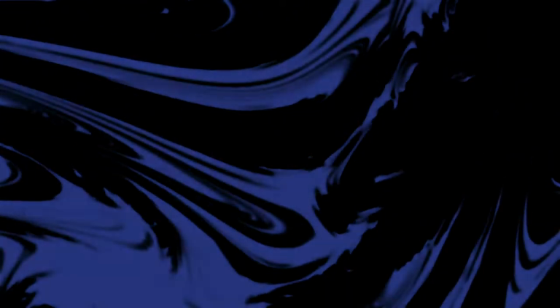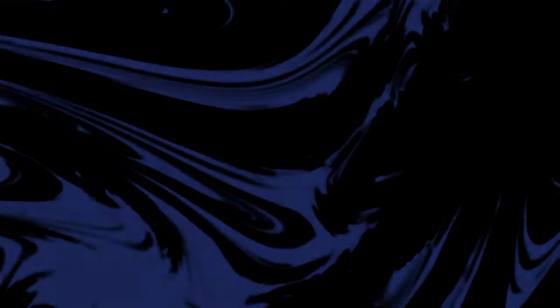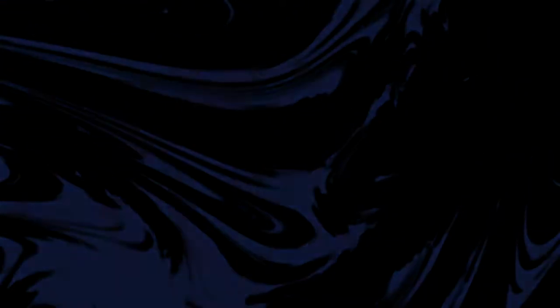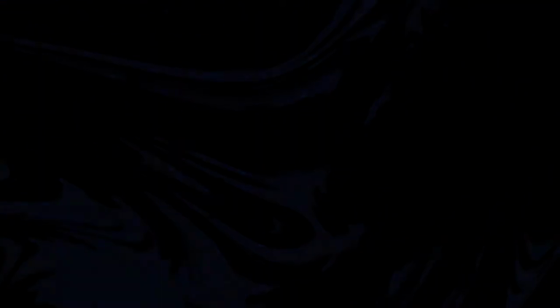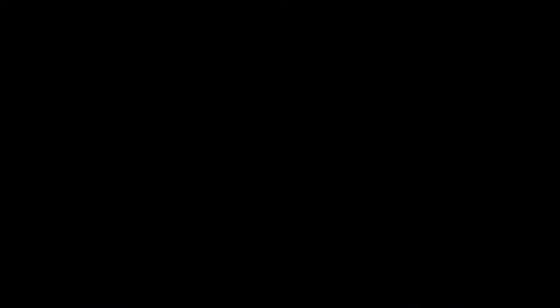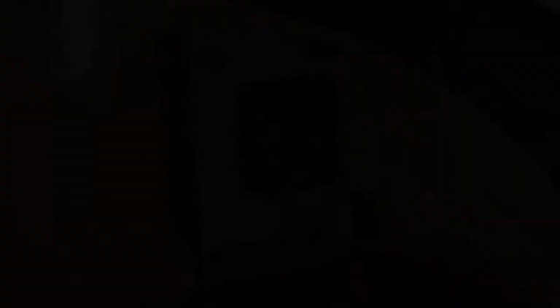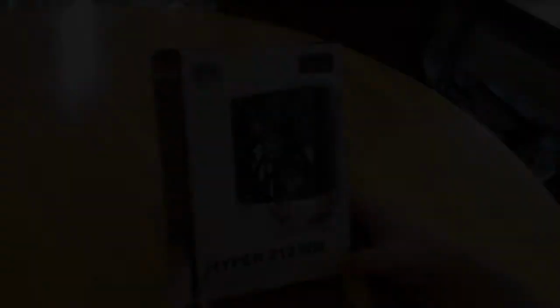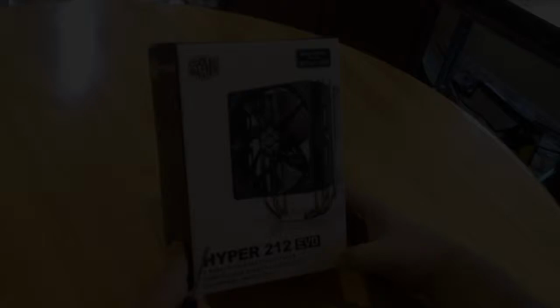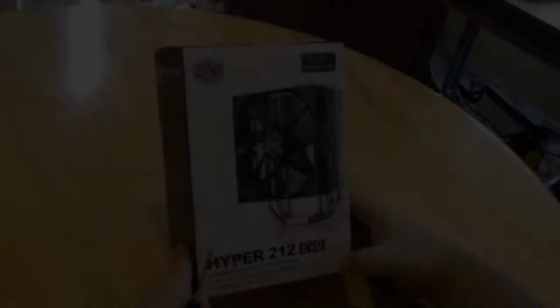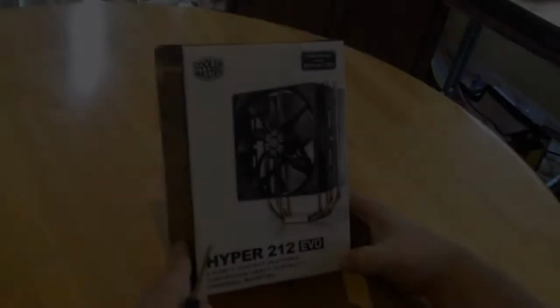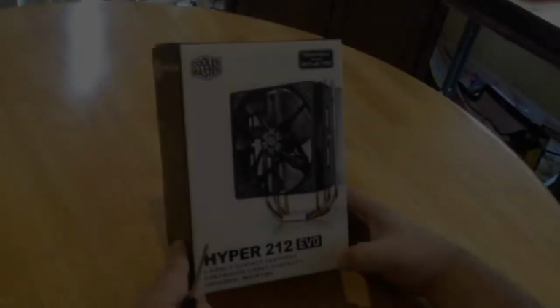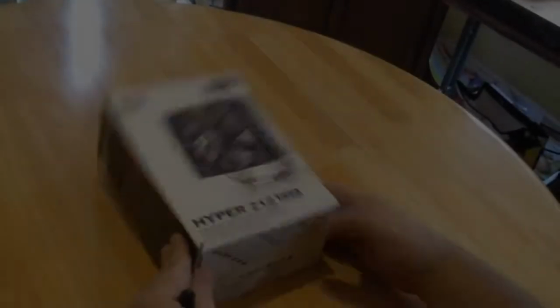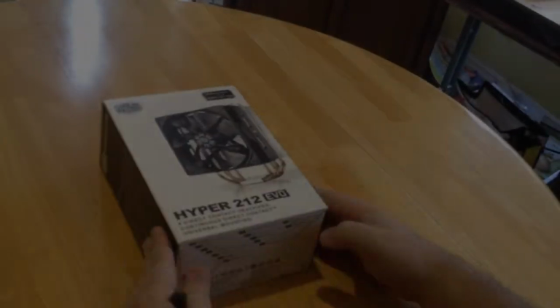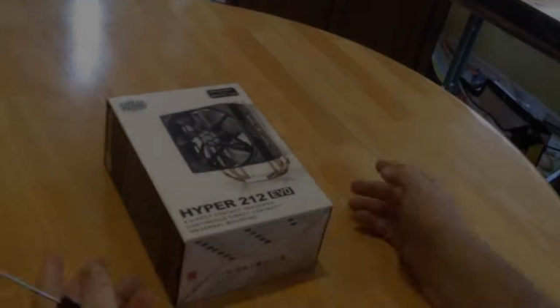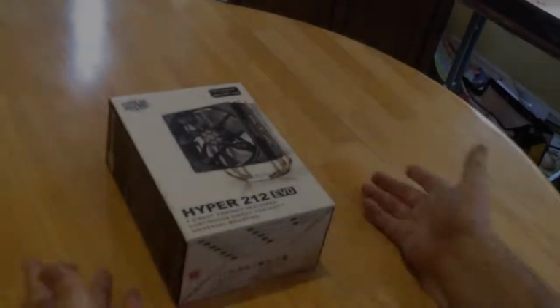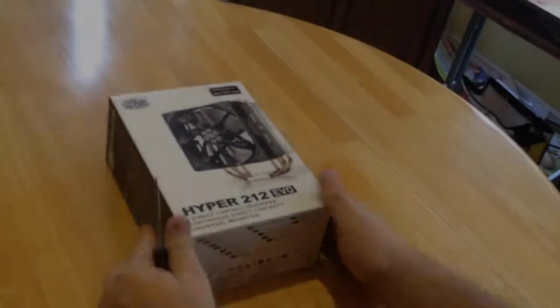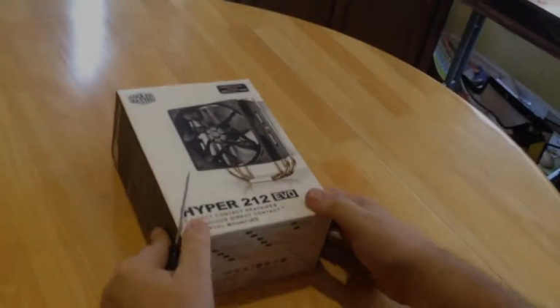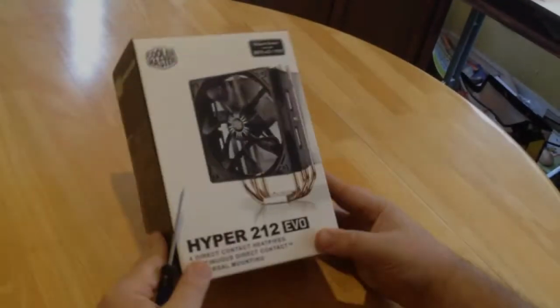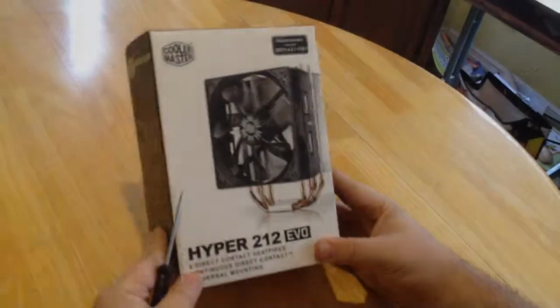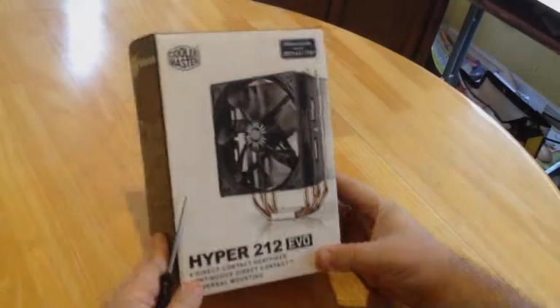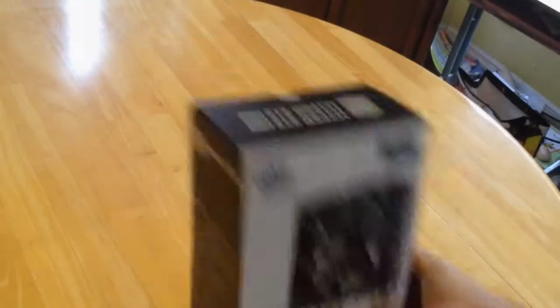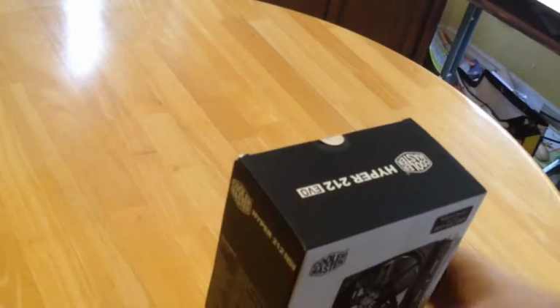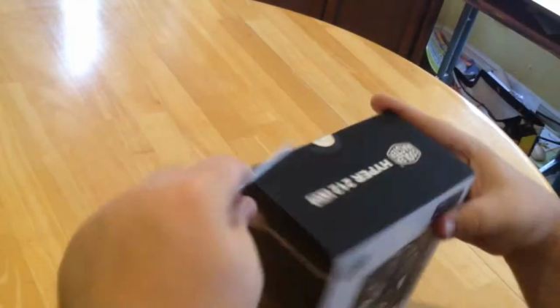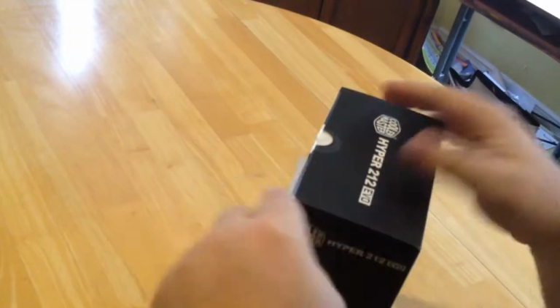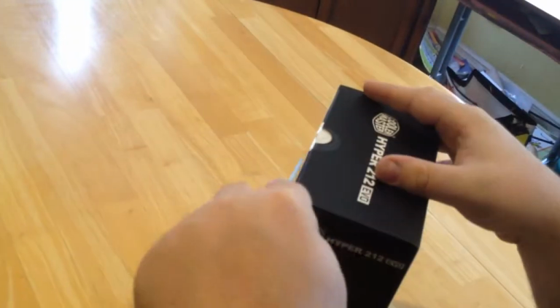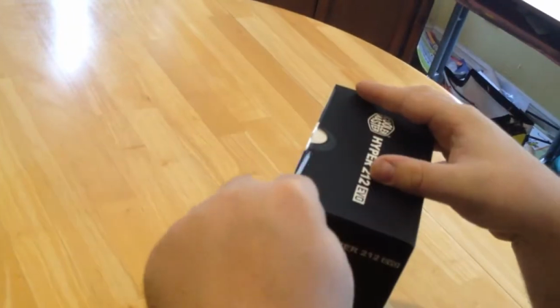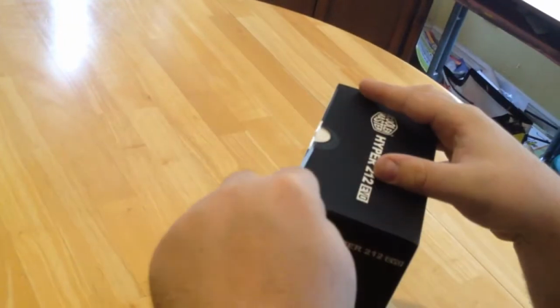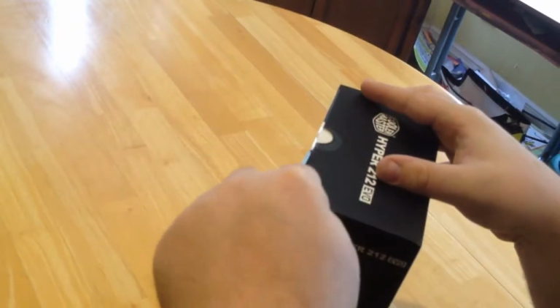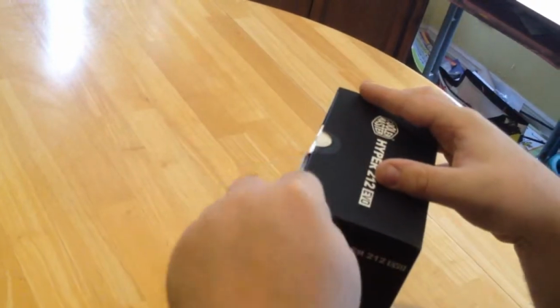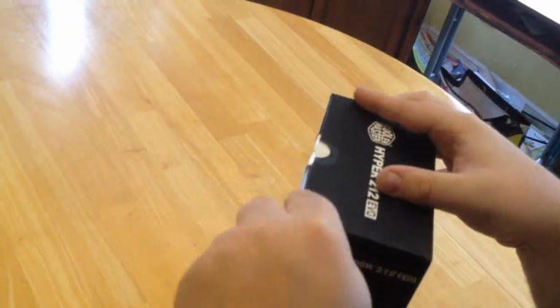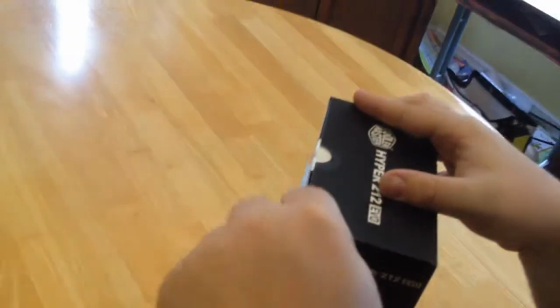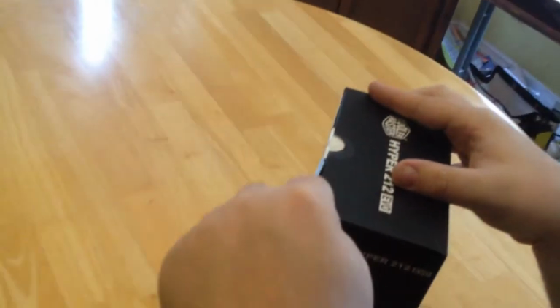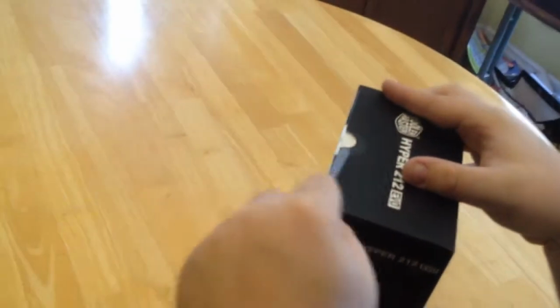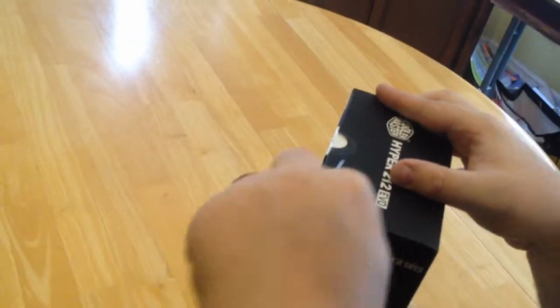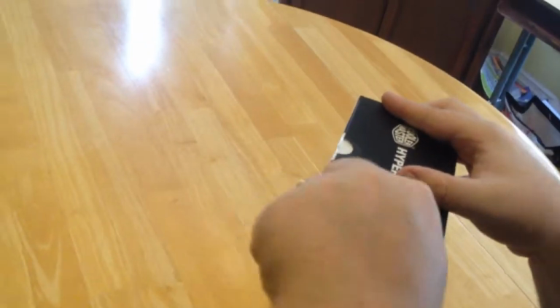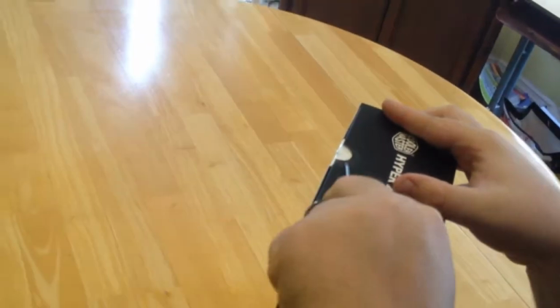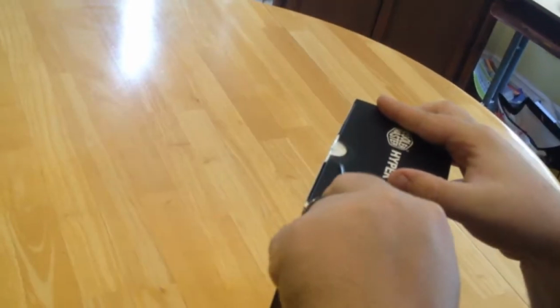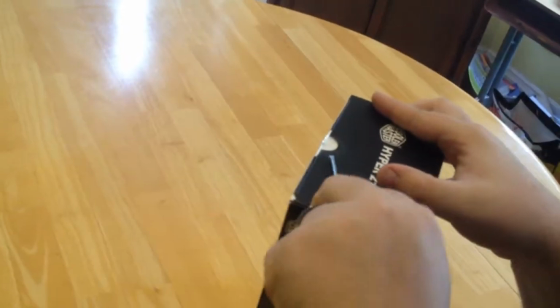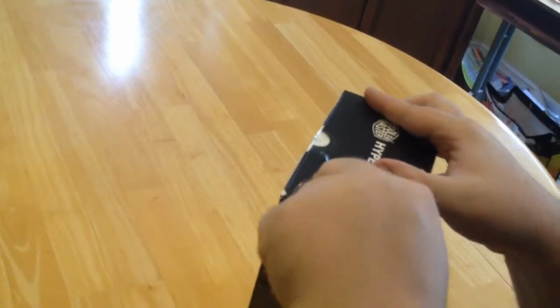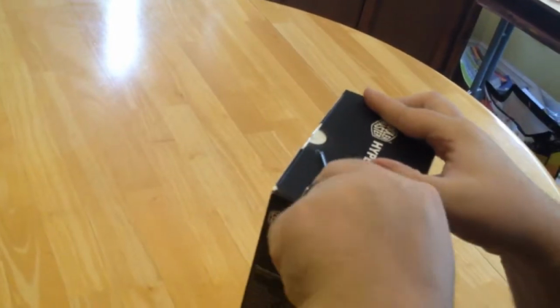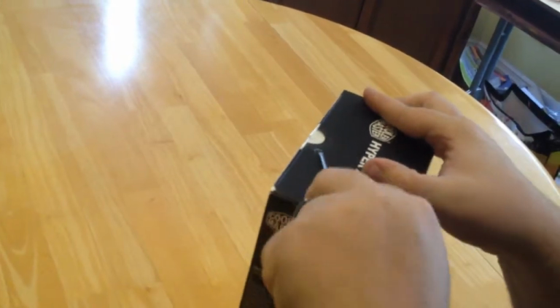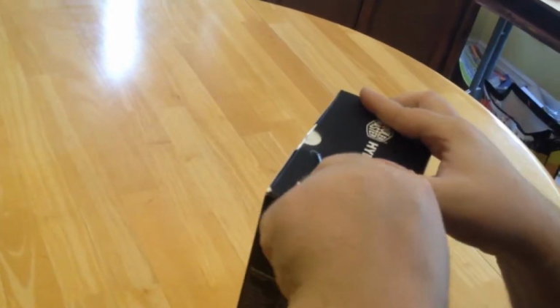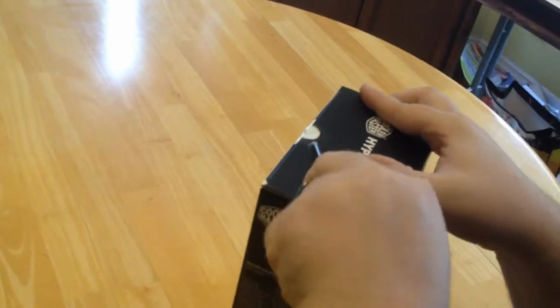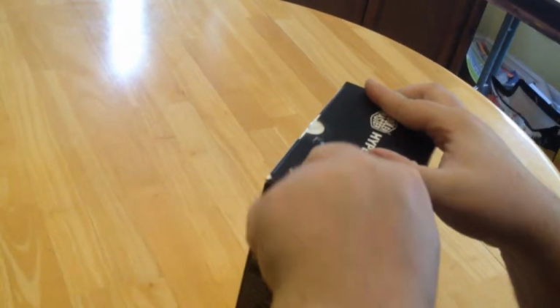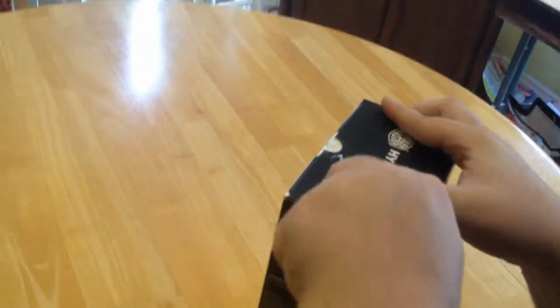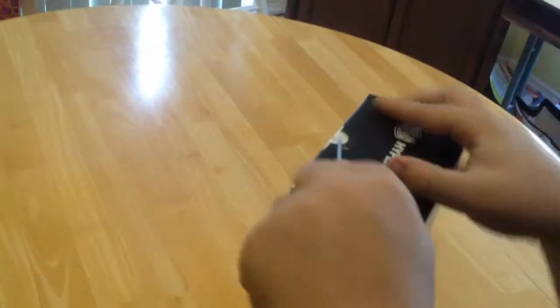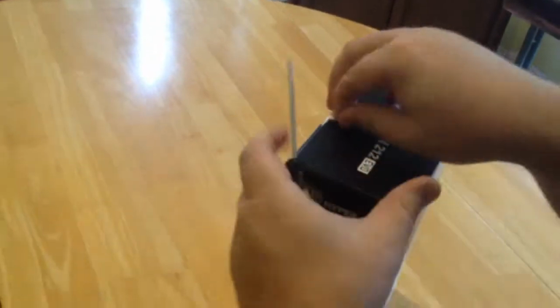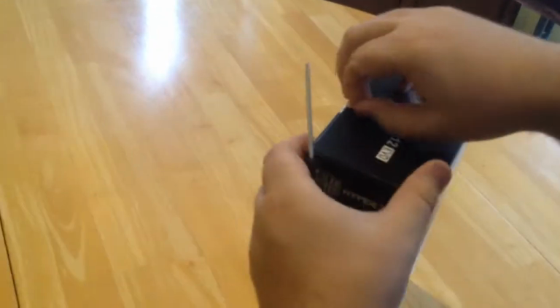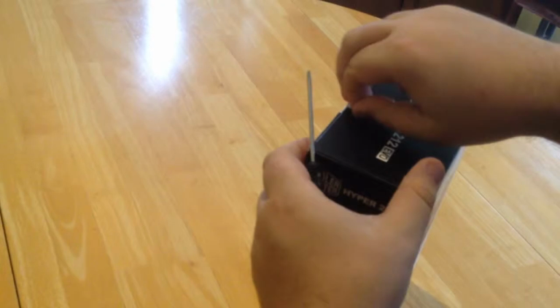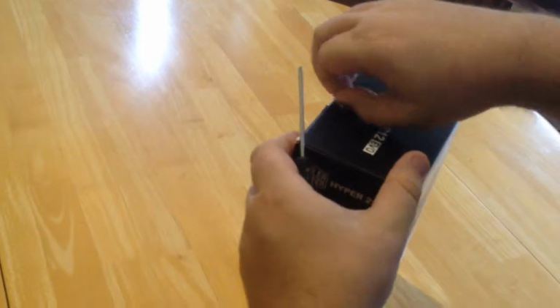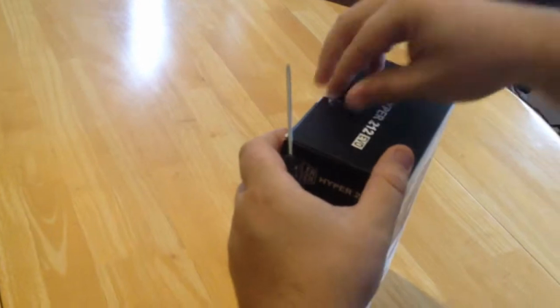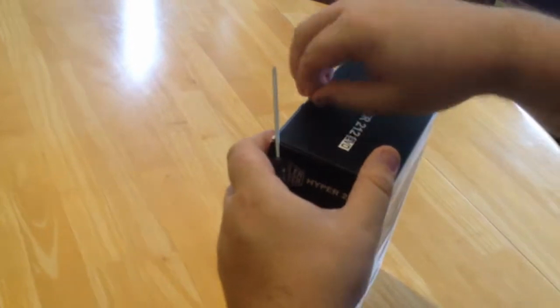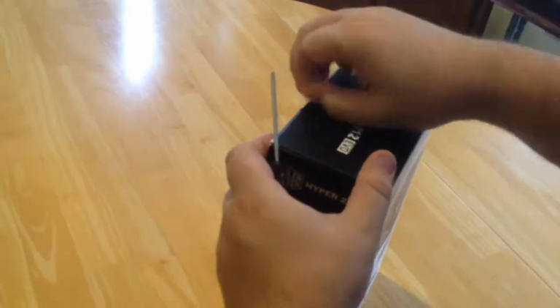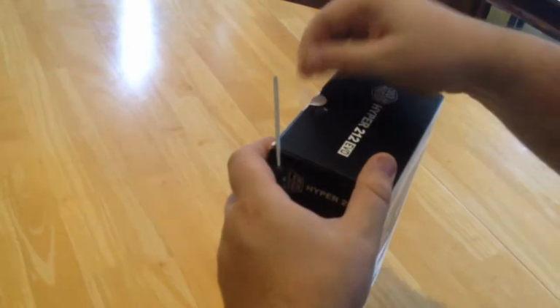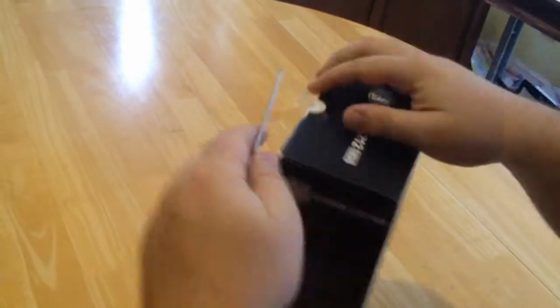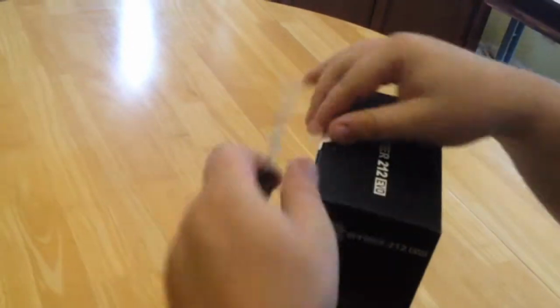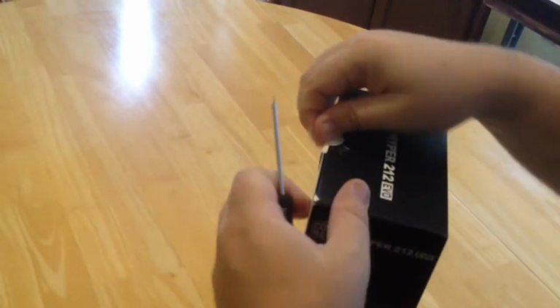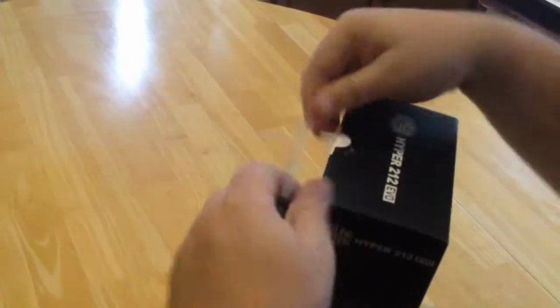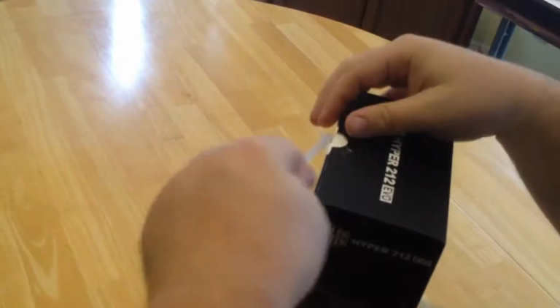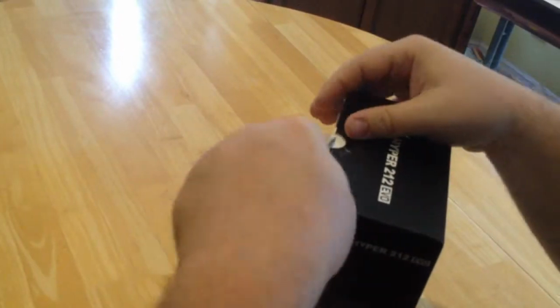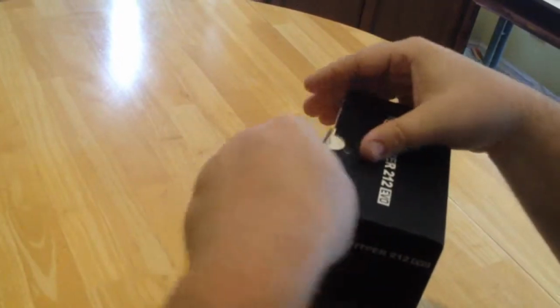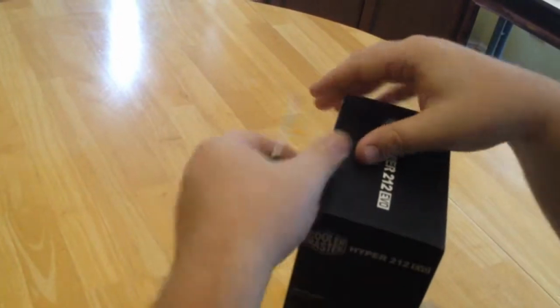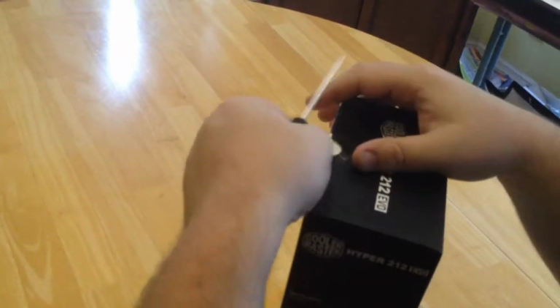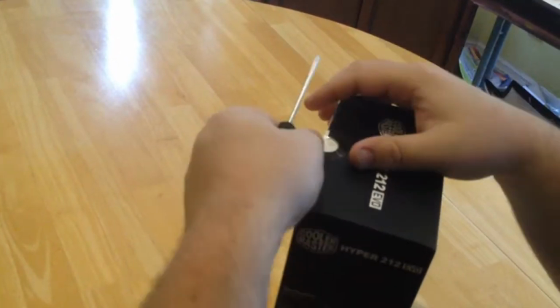Hello, this is Chris with GrebHacks bringing you another unboxing and review, this time of the Hyper Evo 212 by Cooler Master.